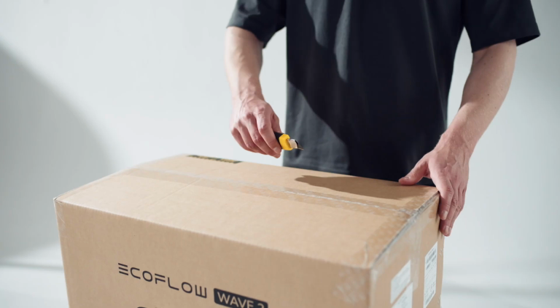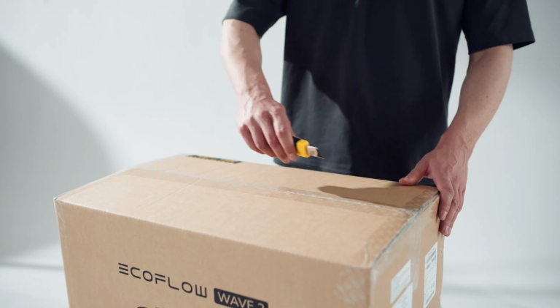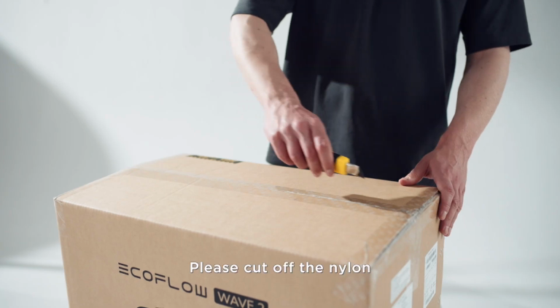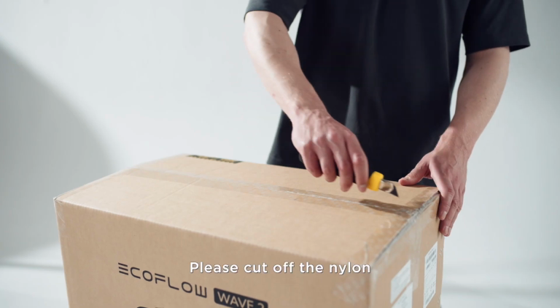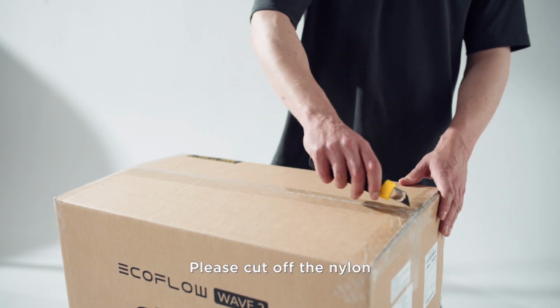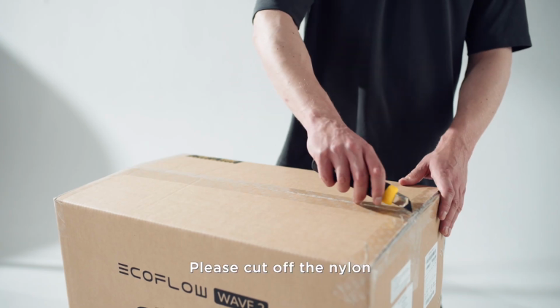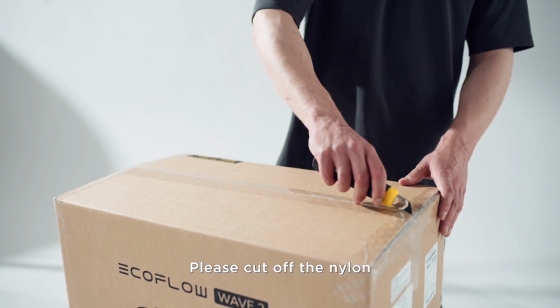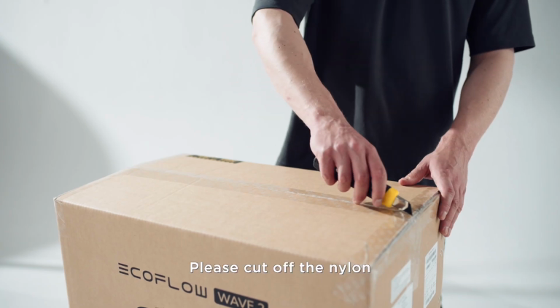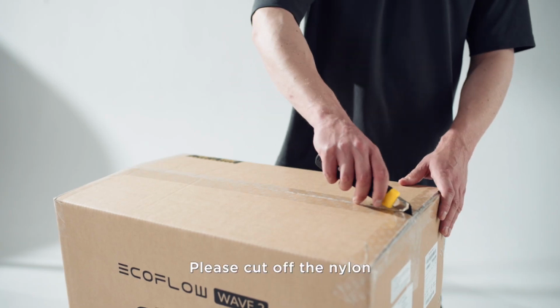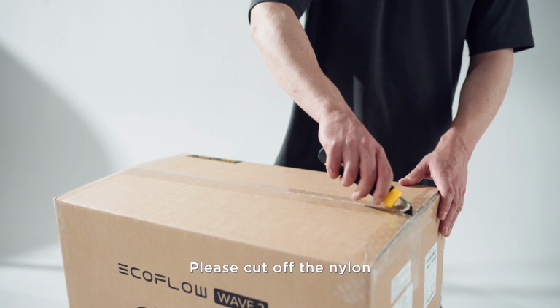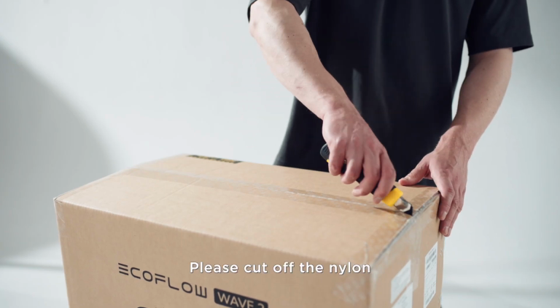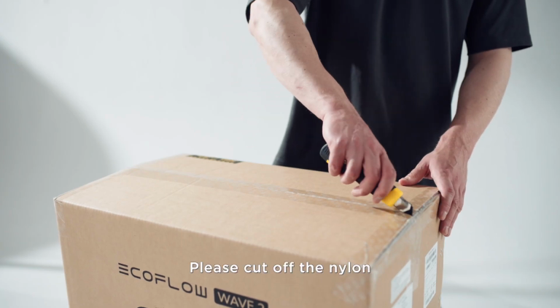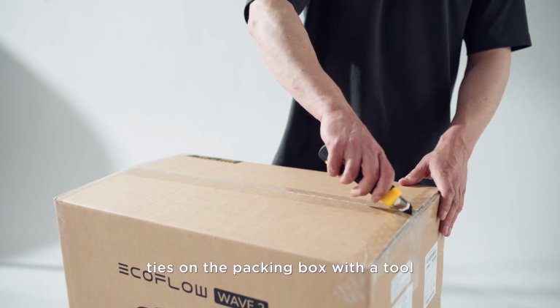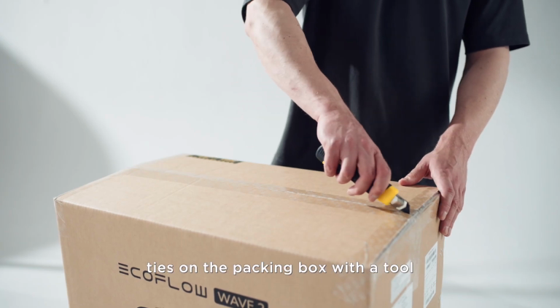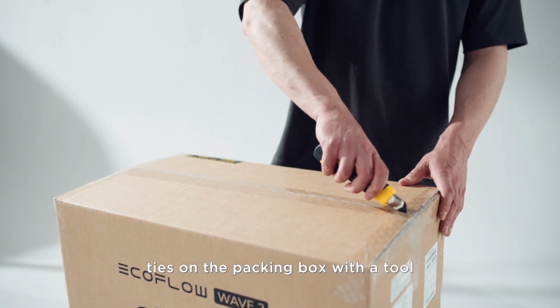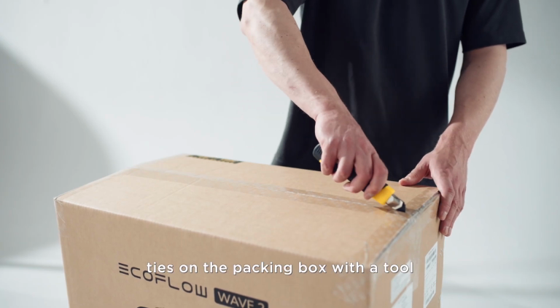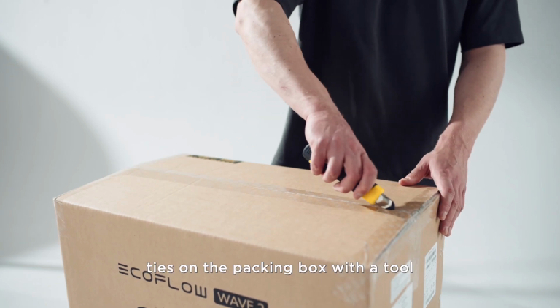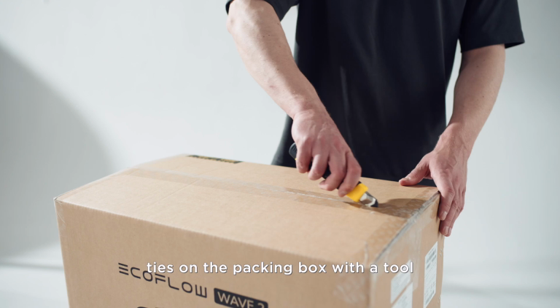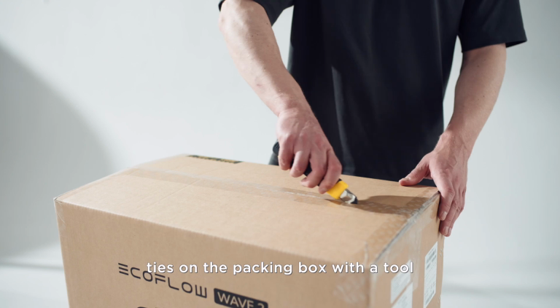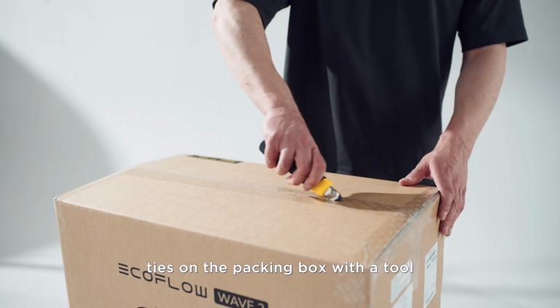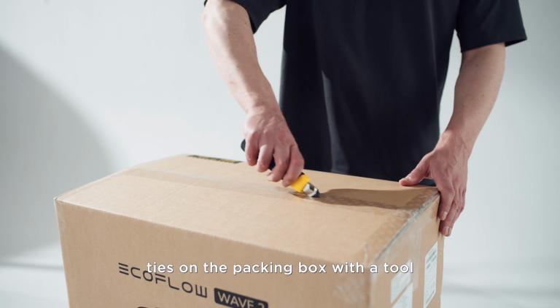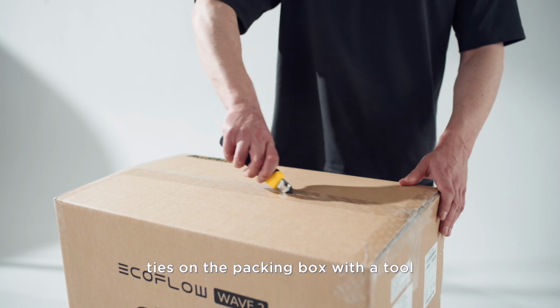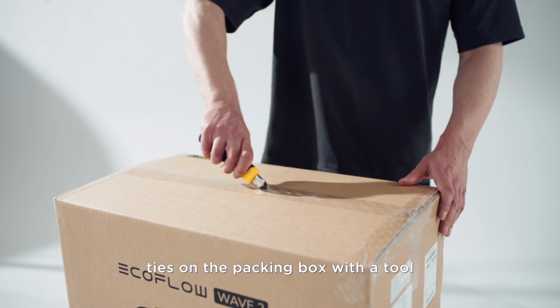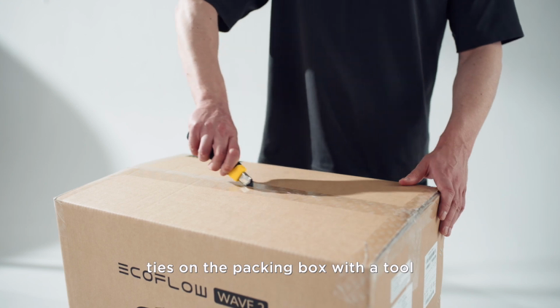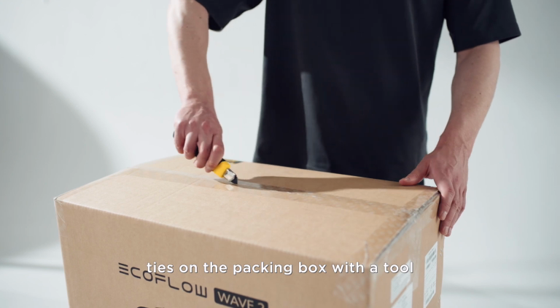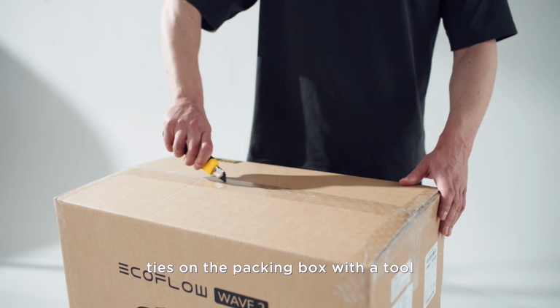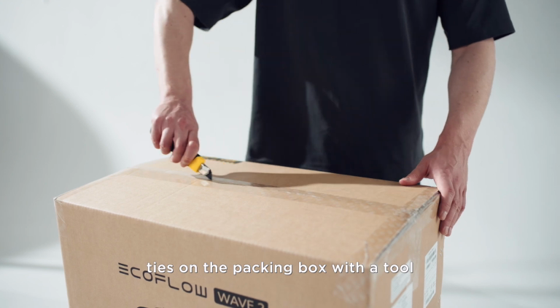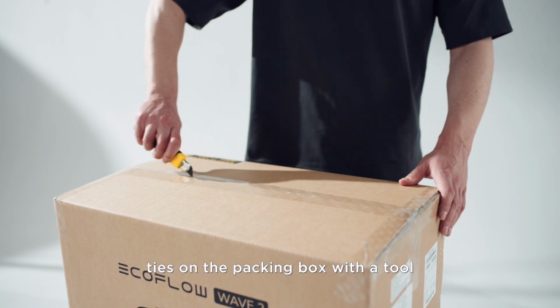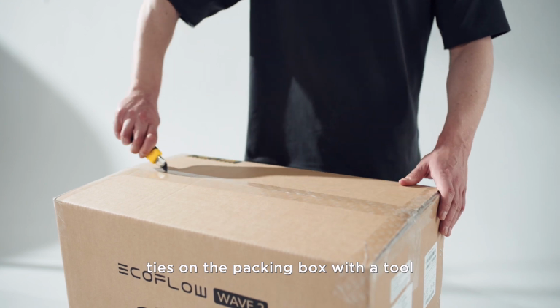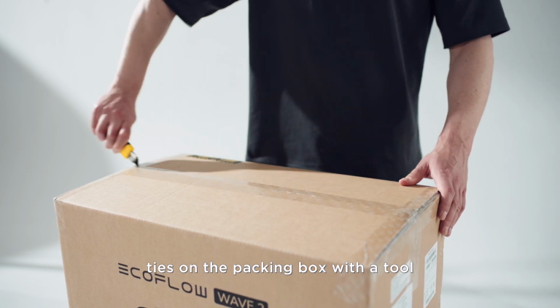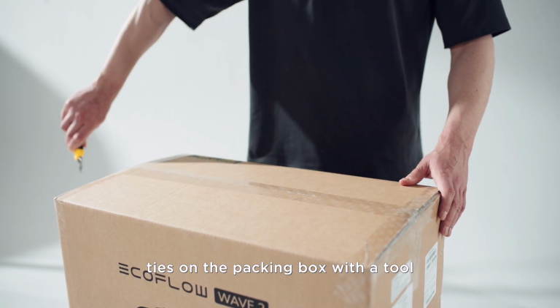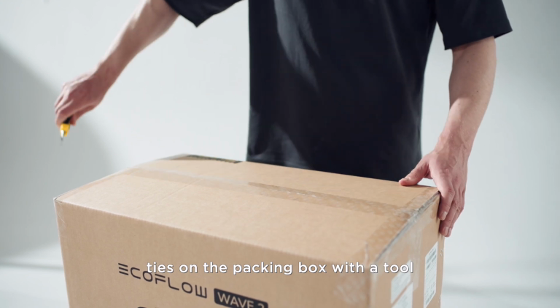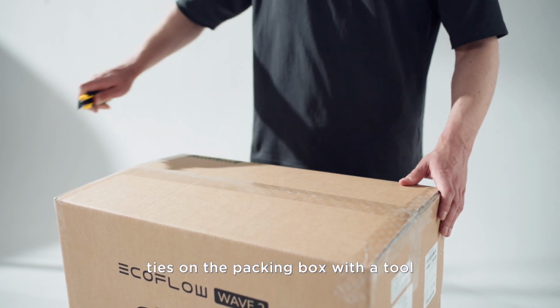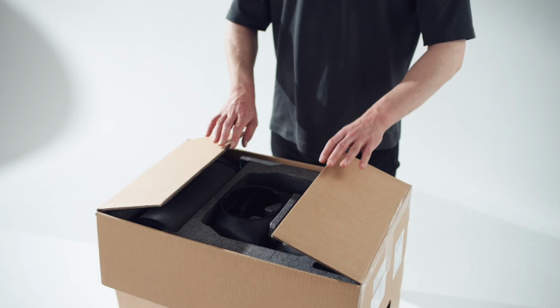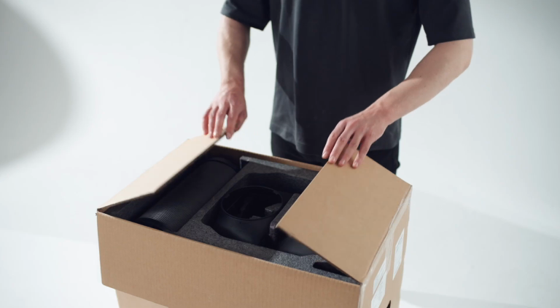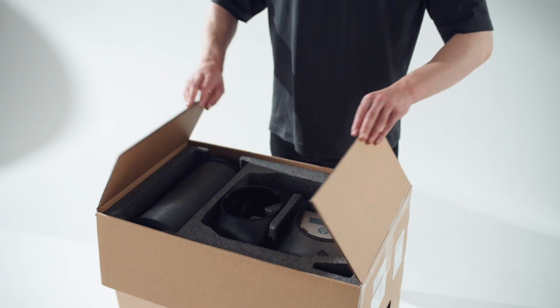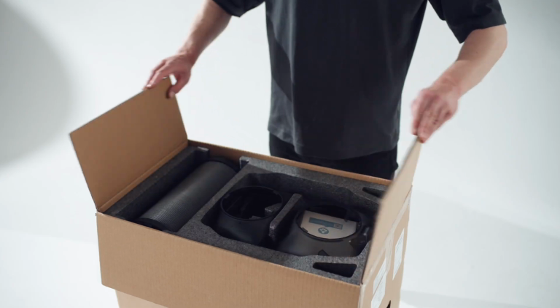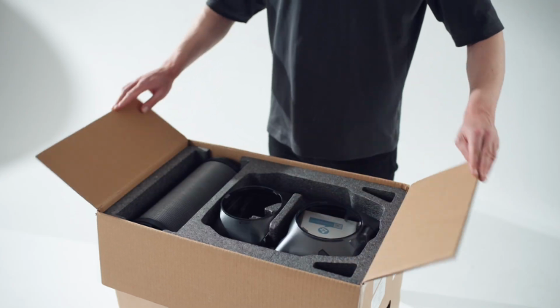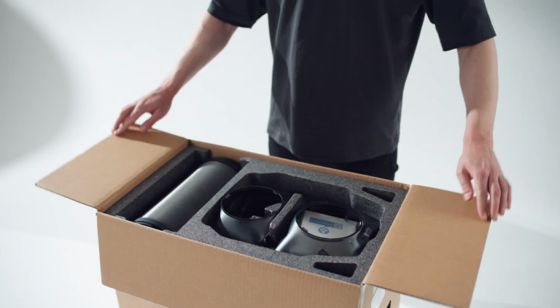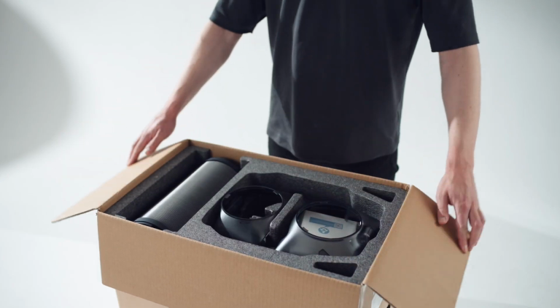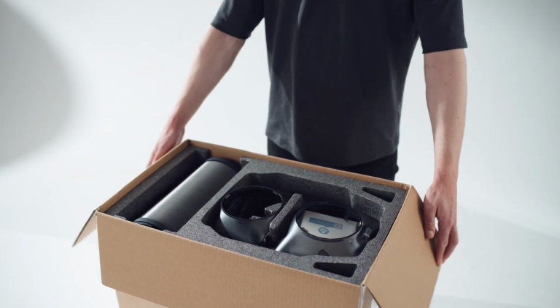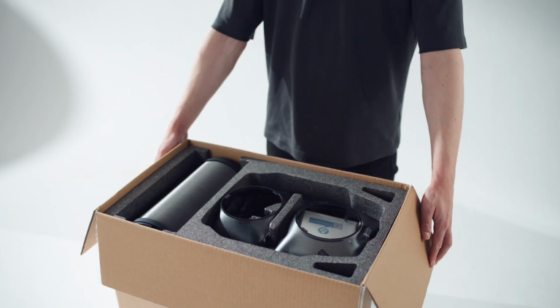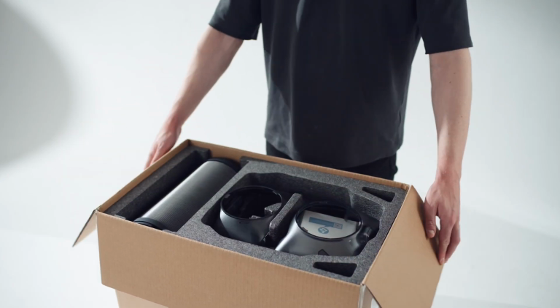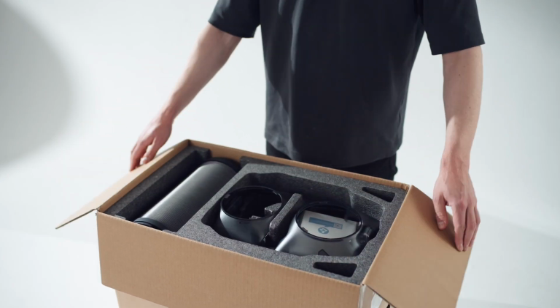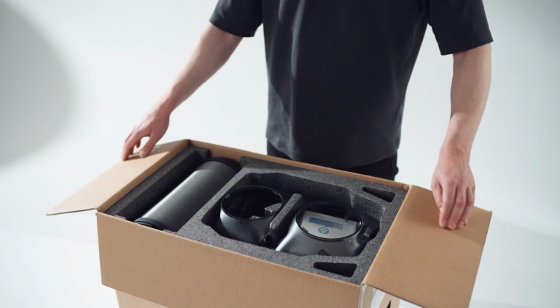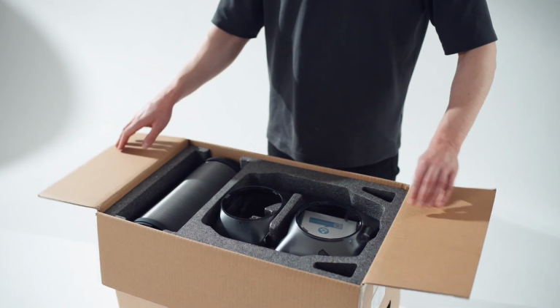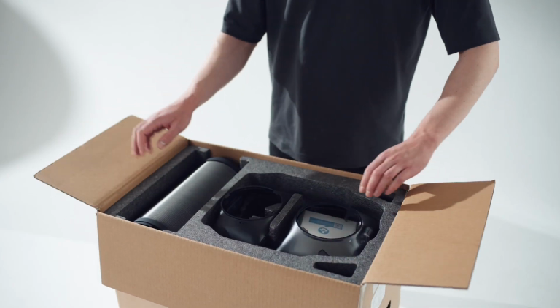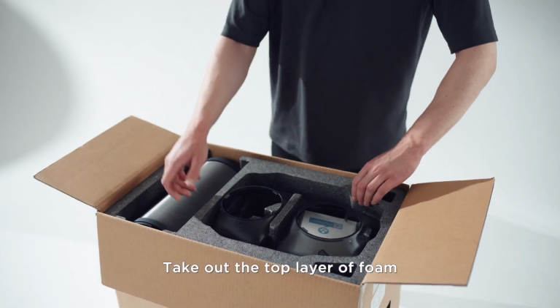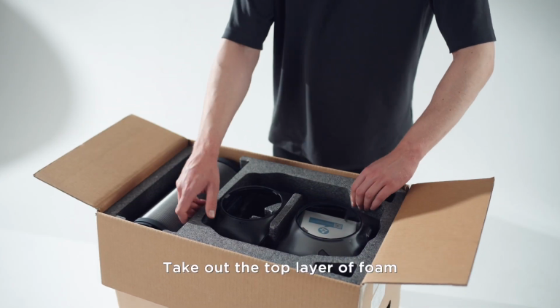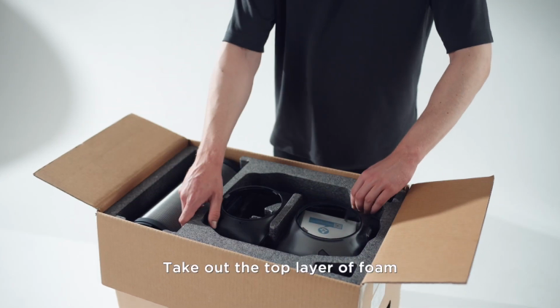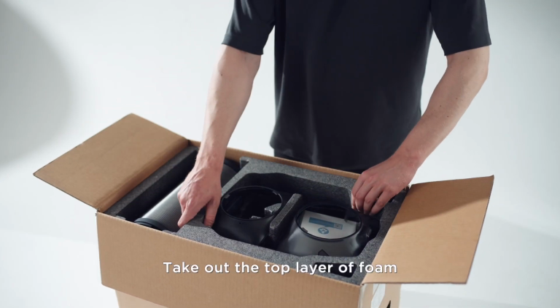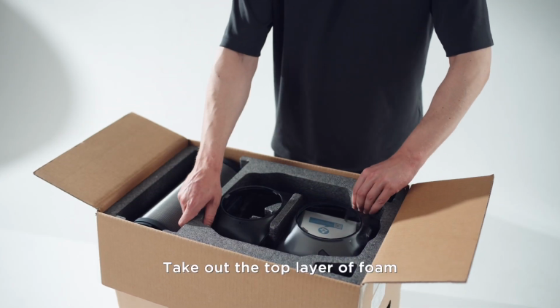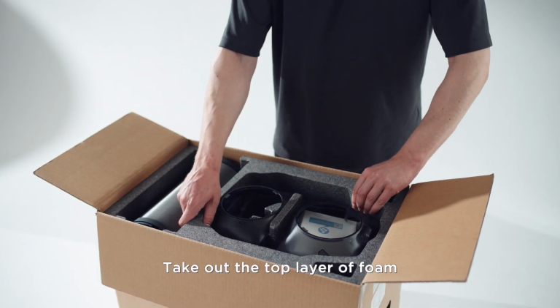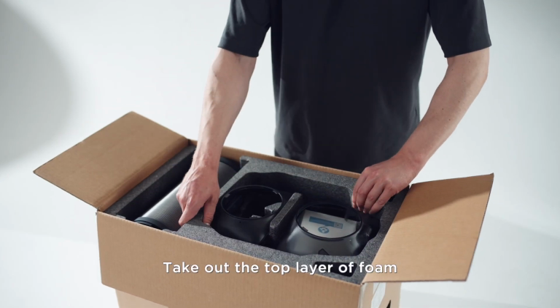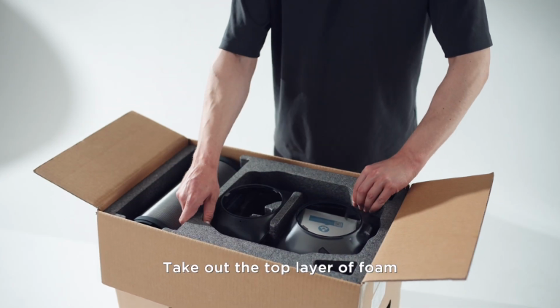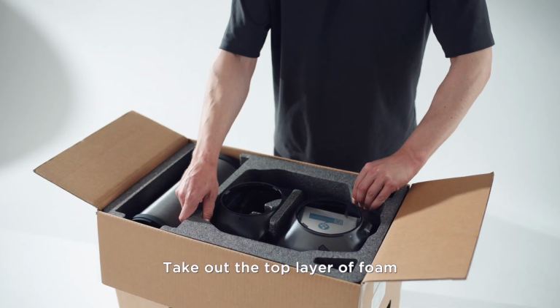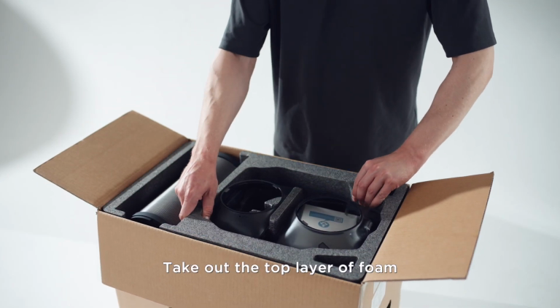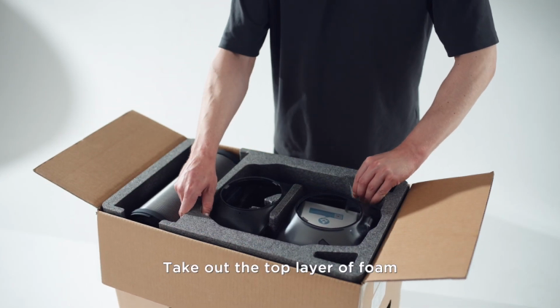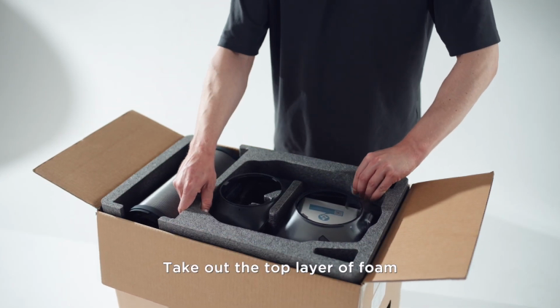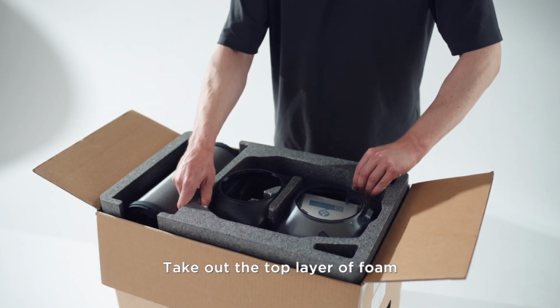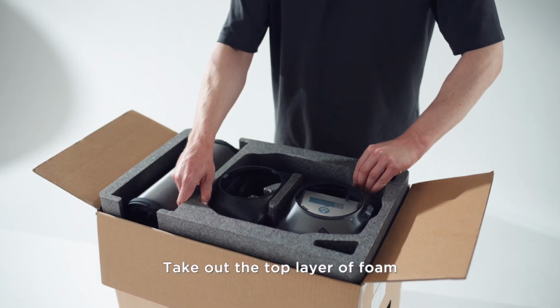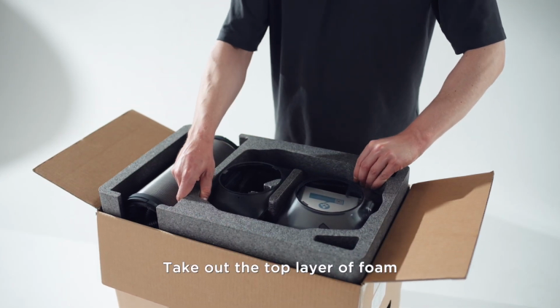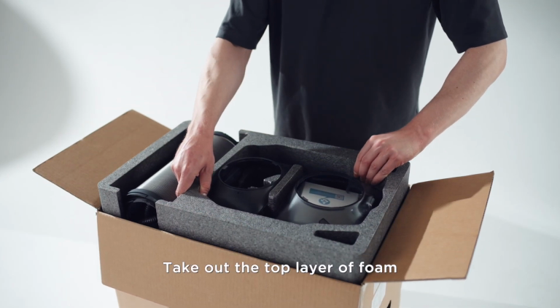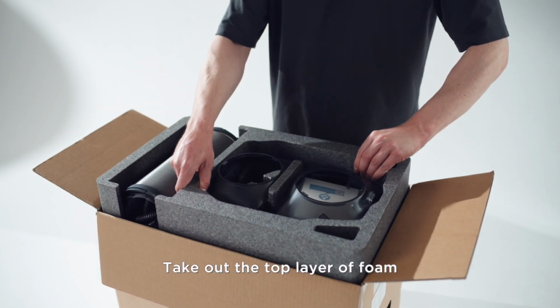Please cut off the nylon ties on the packing box with a tool. Take out the top layer of foam.